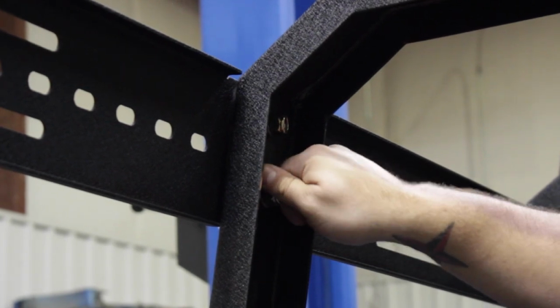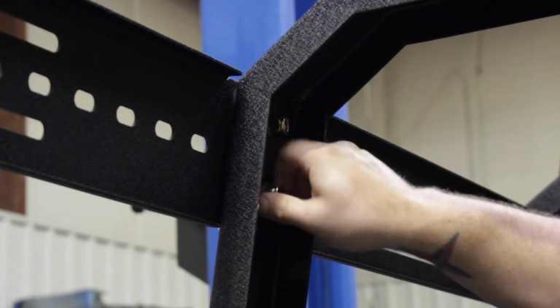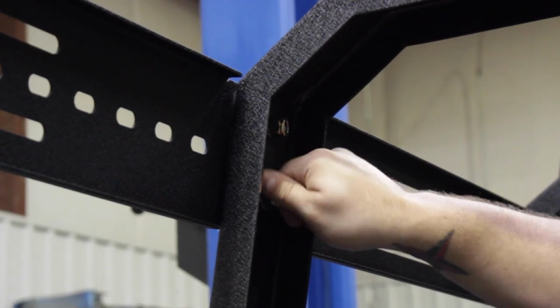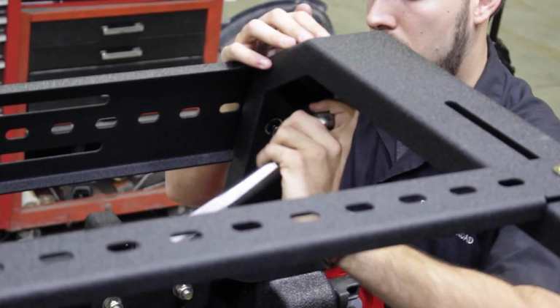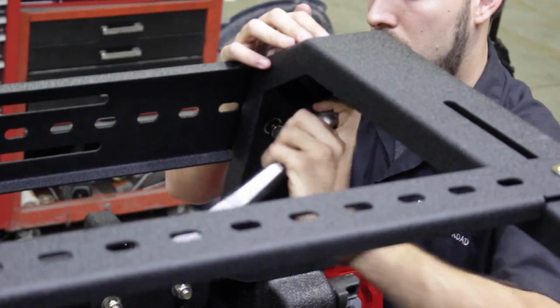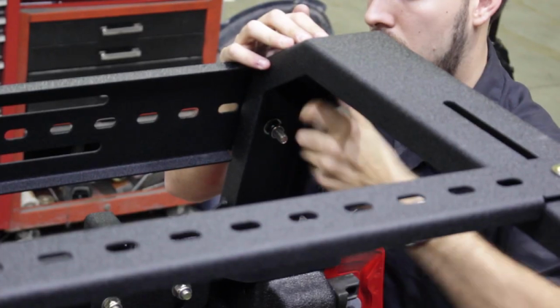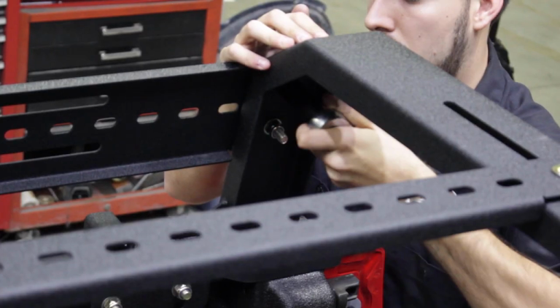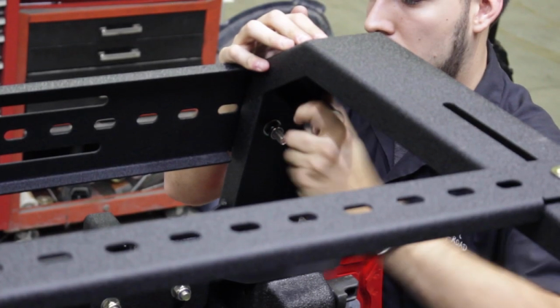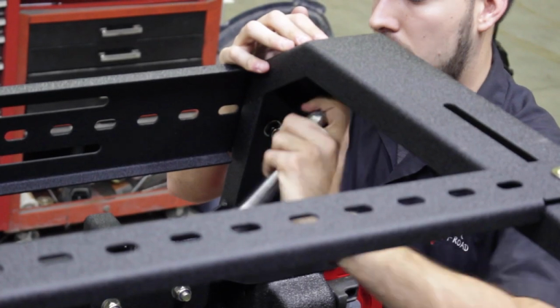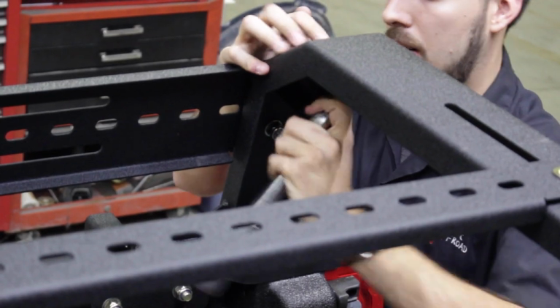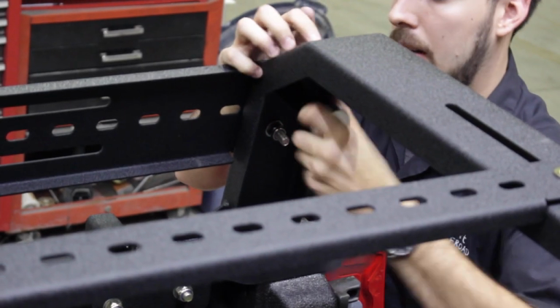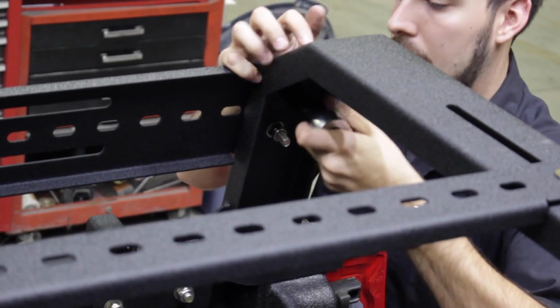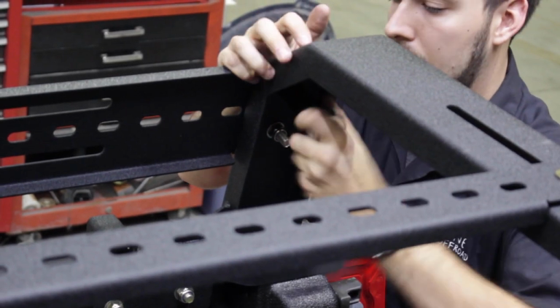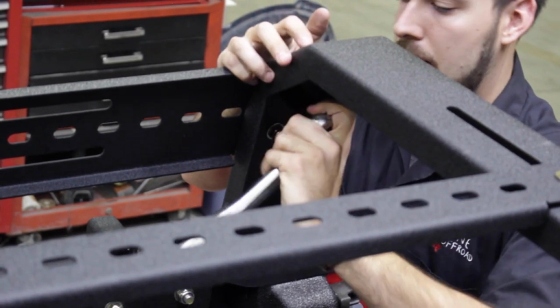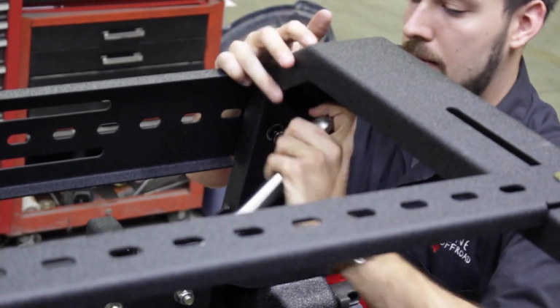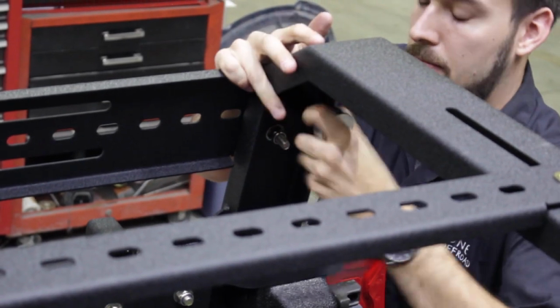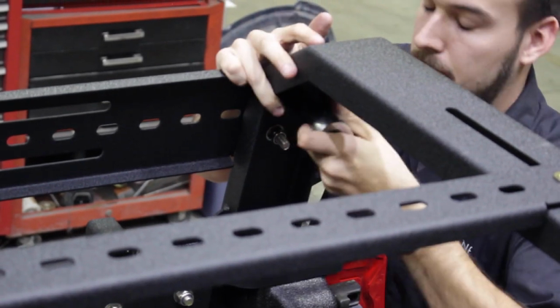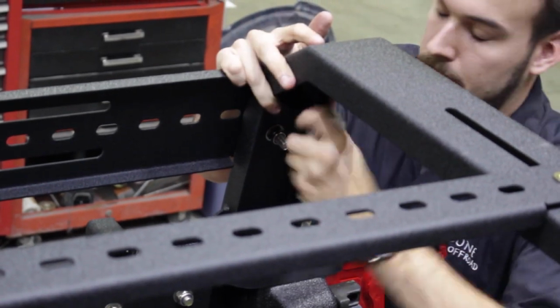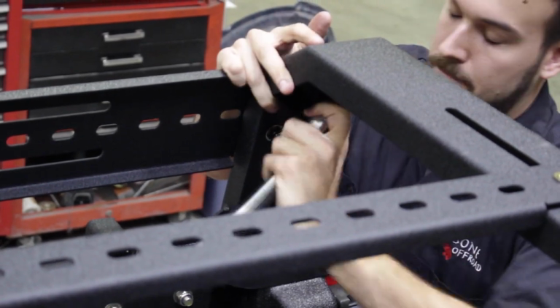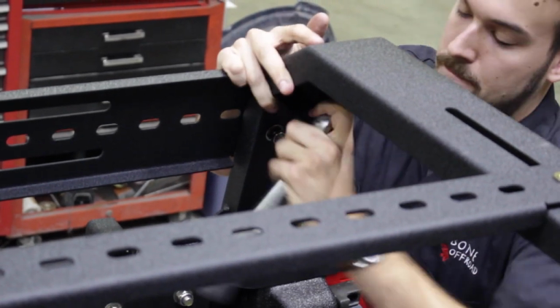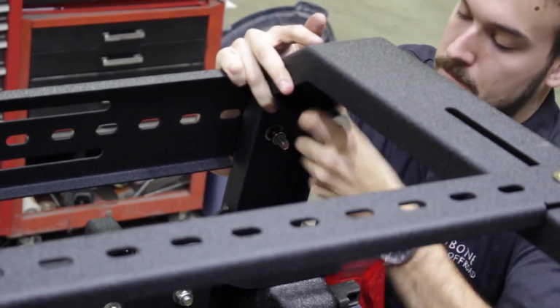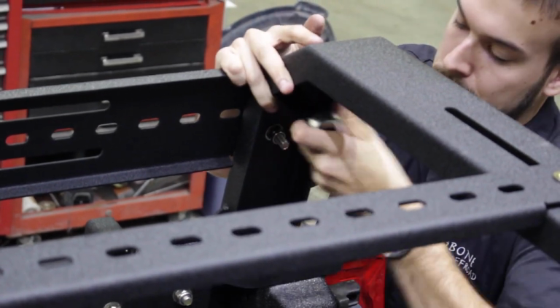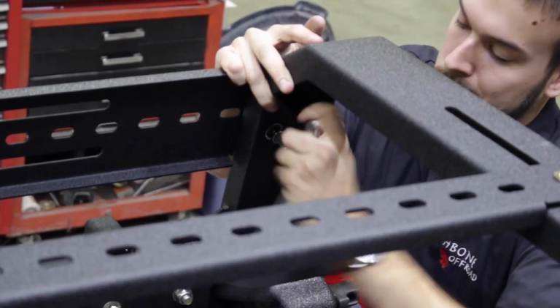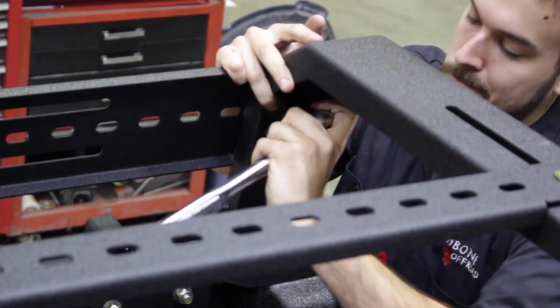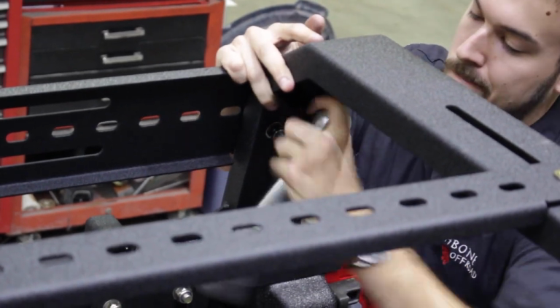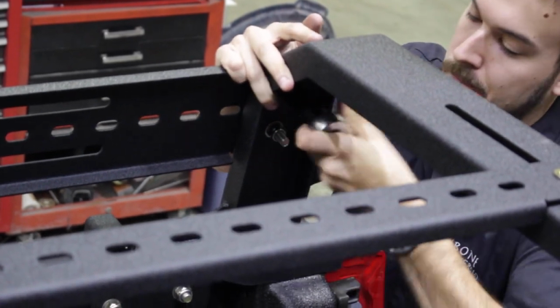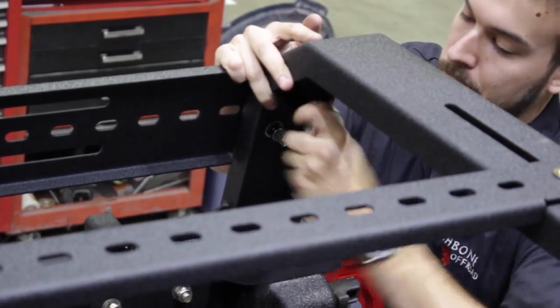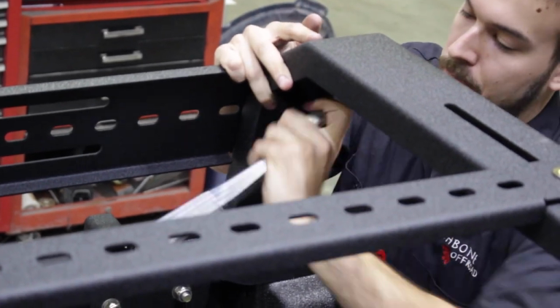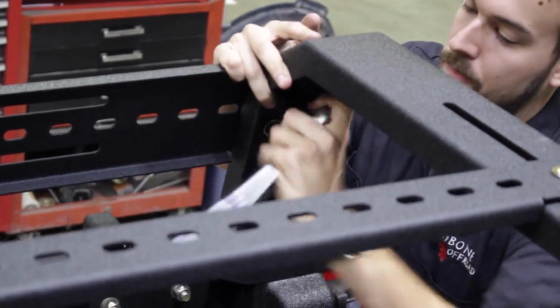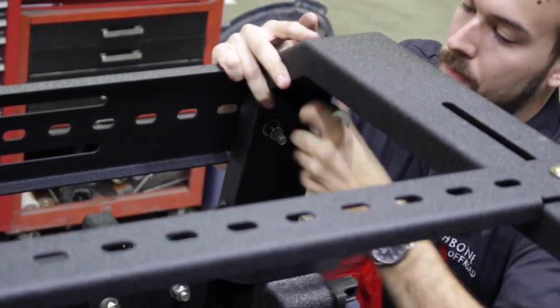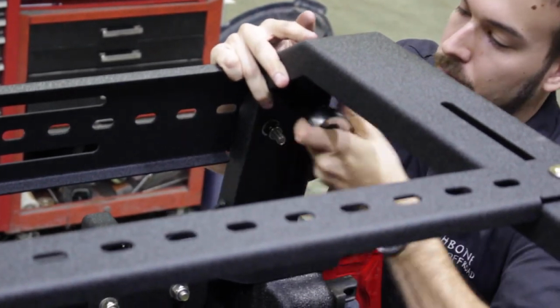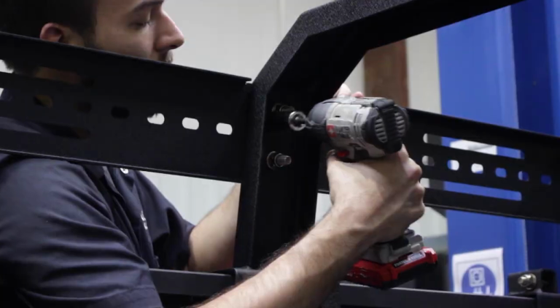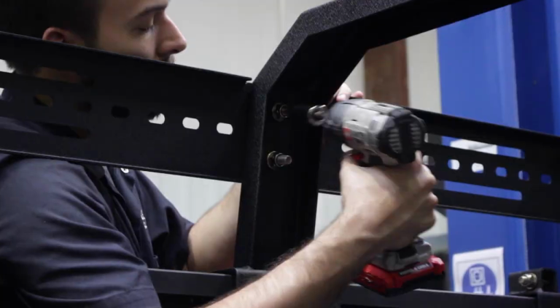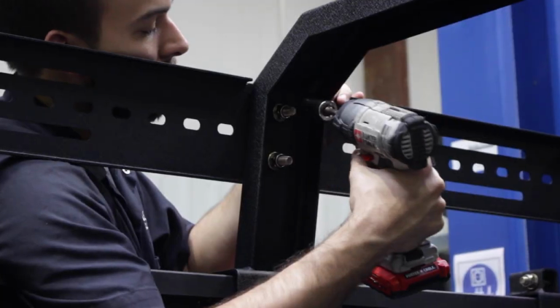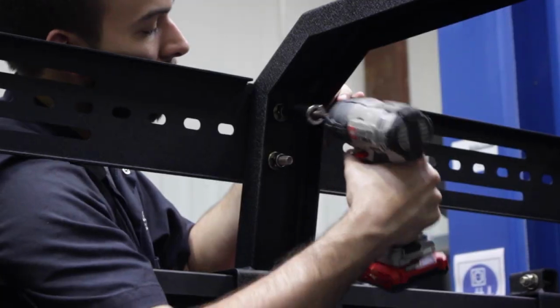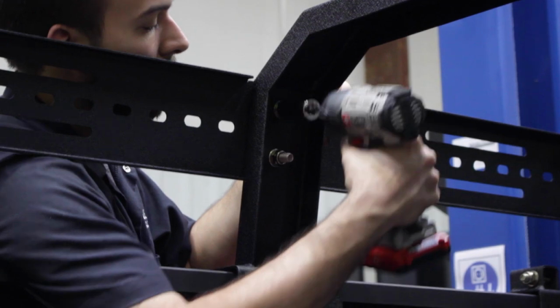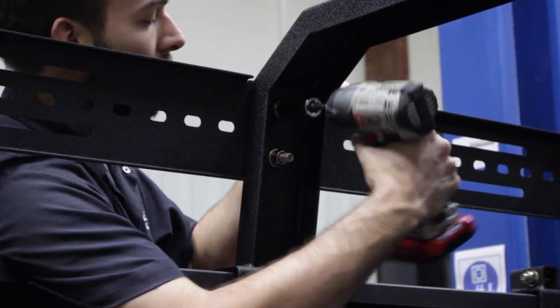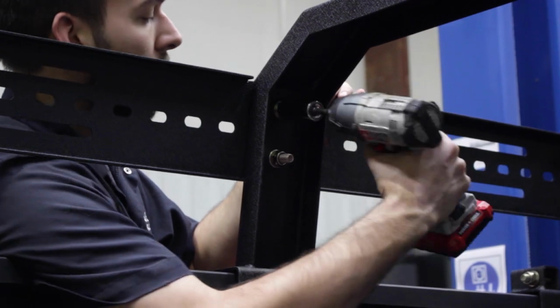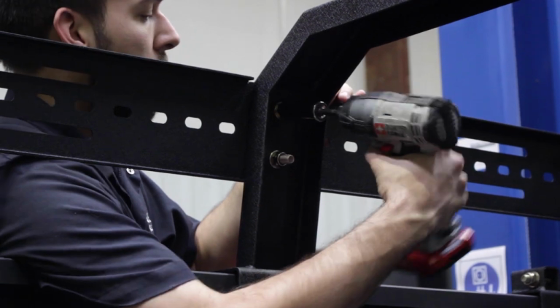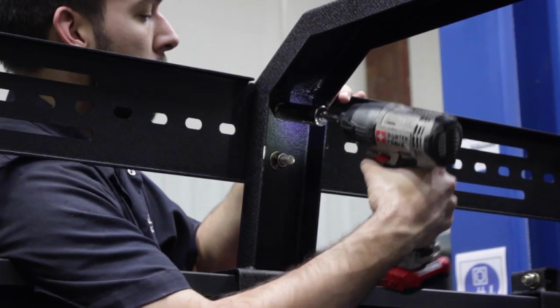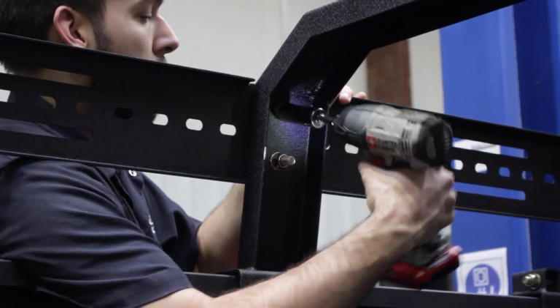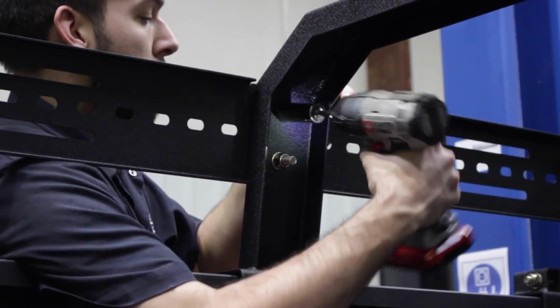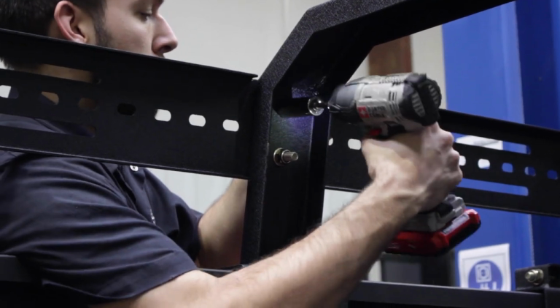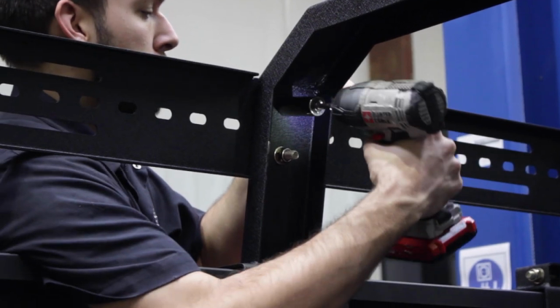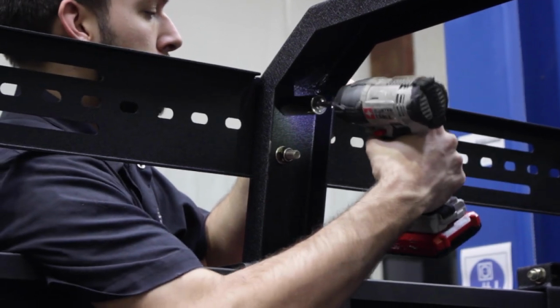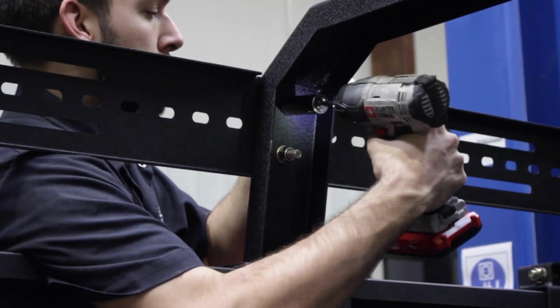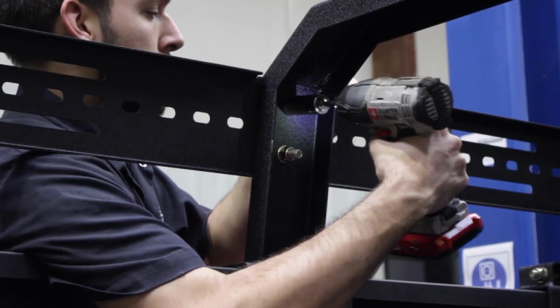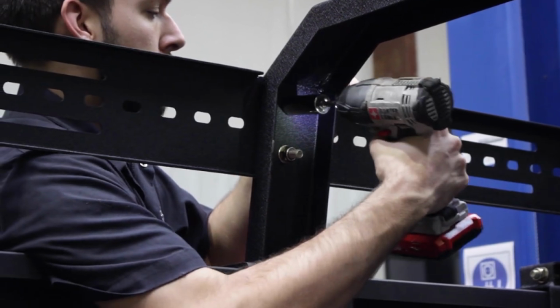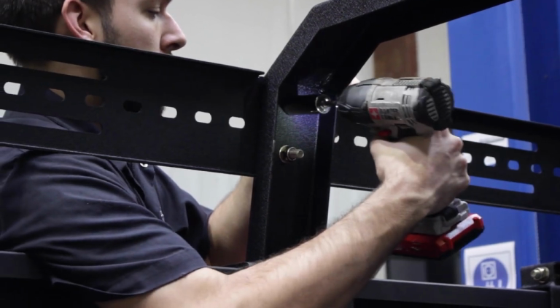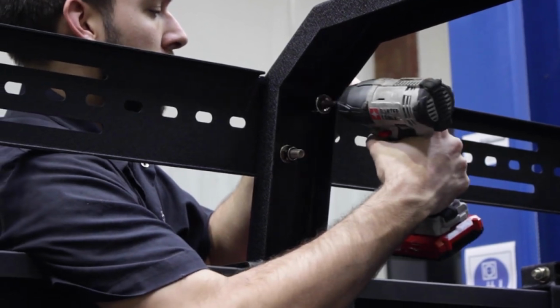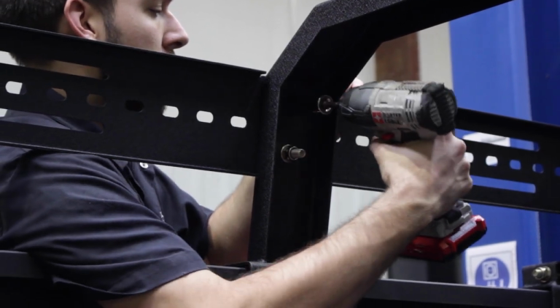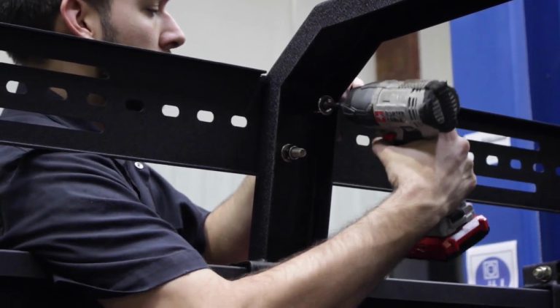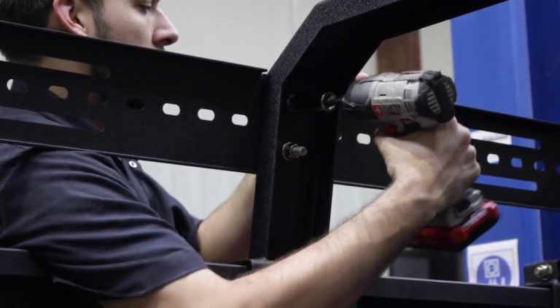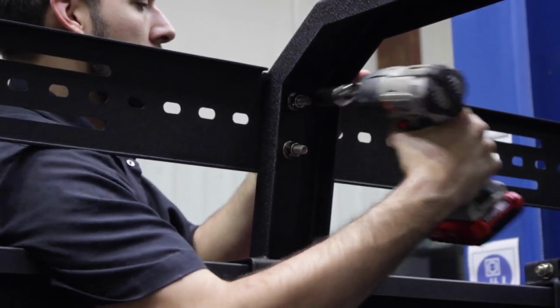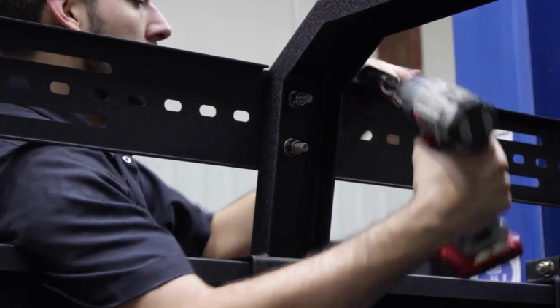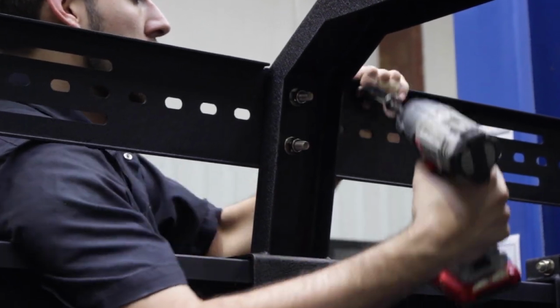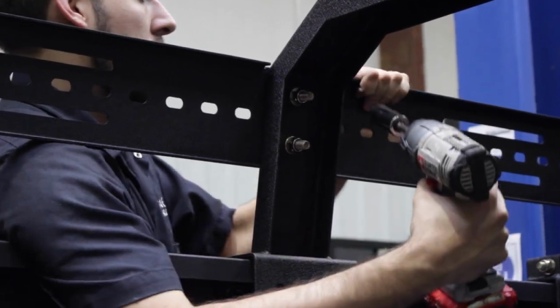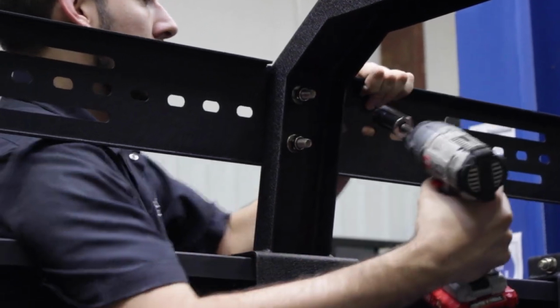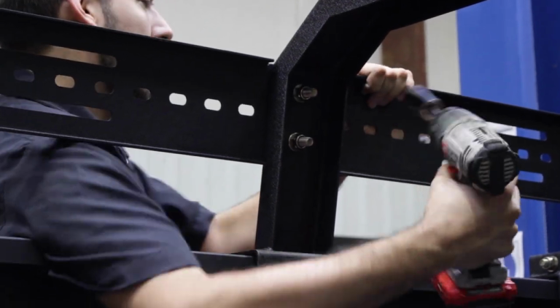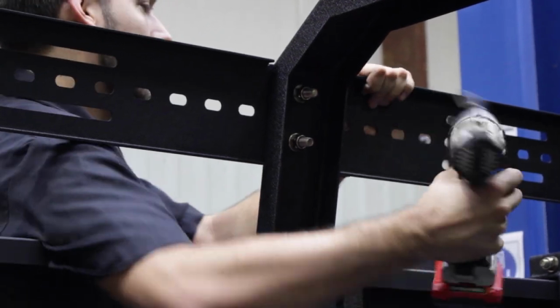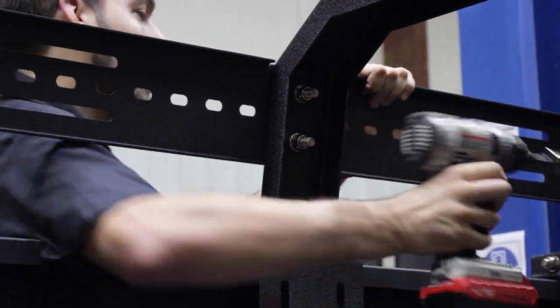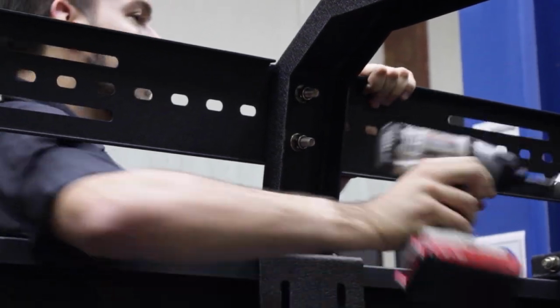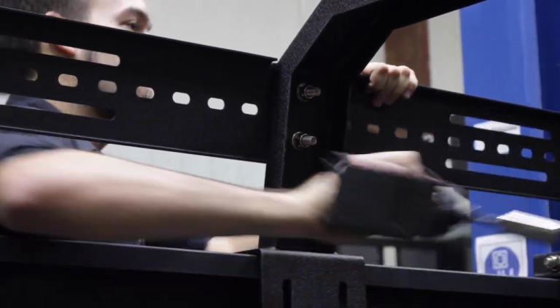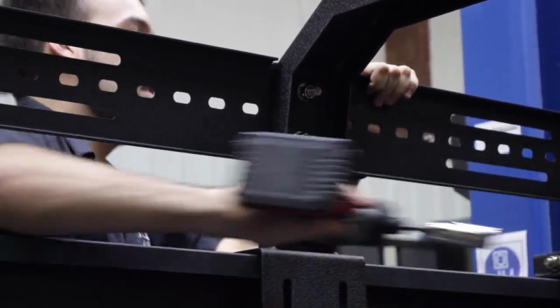Step 5. Slide the braces around to your liking, and tighten them down using a 19mm socket.